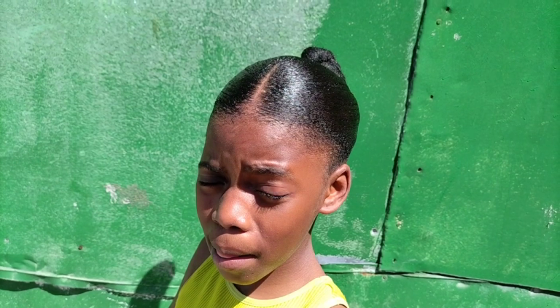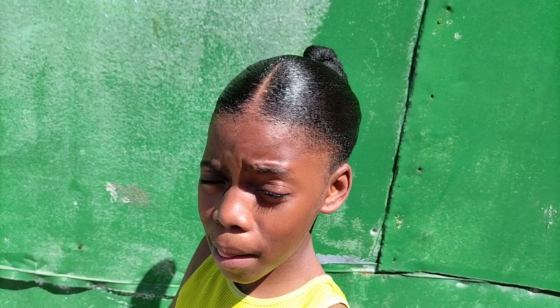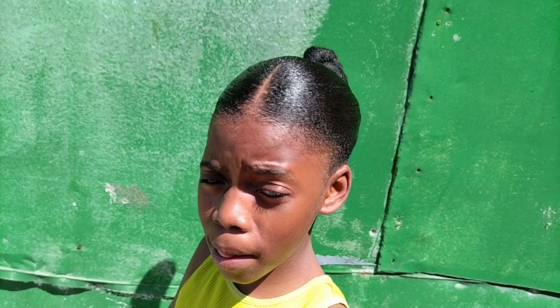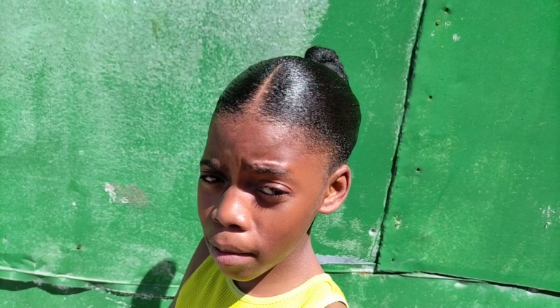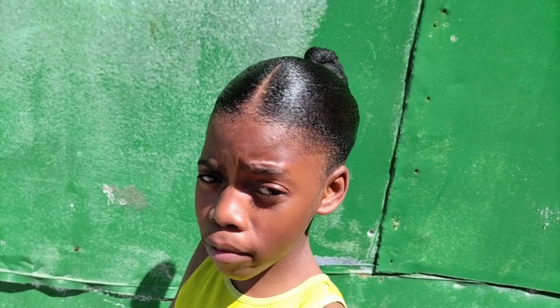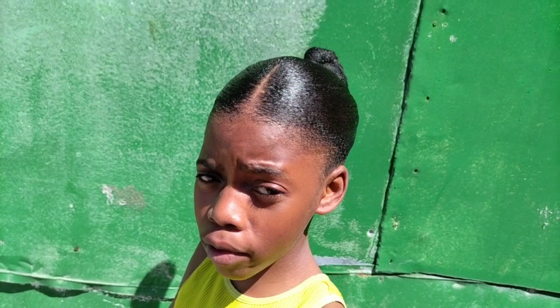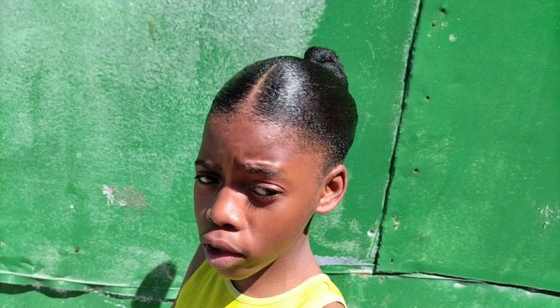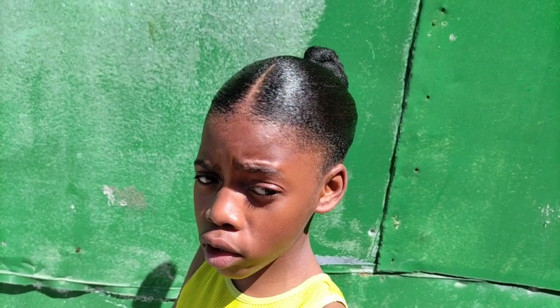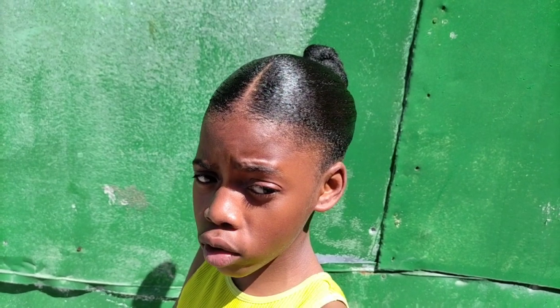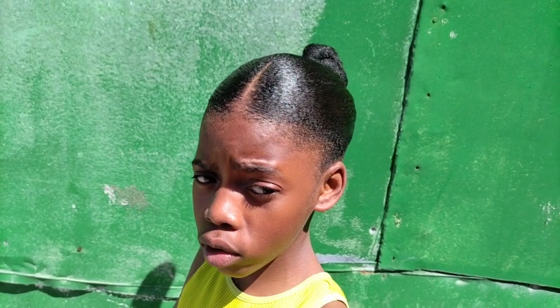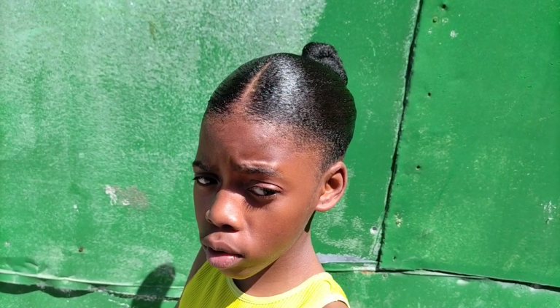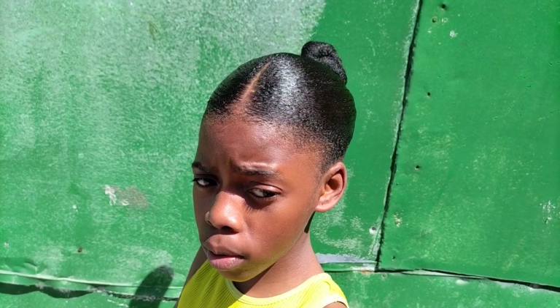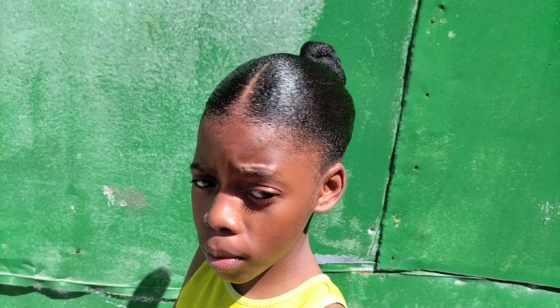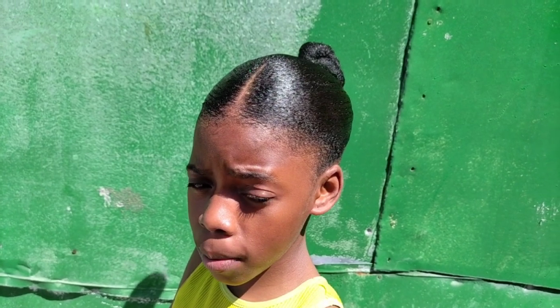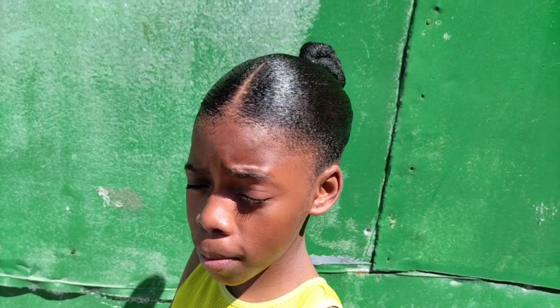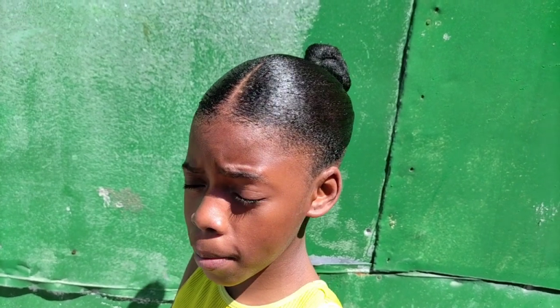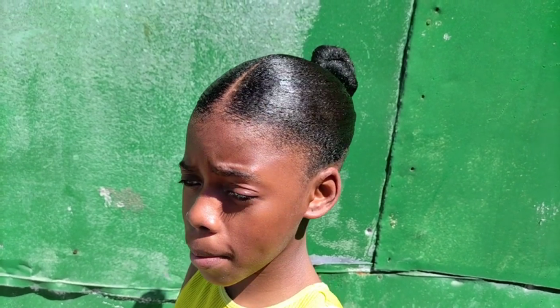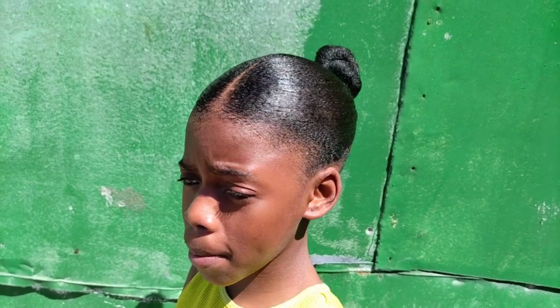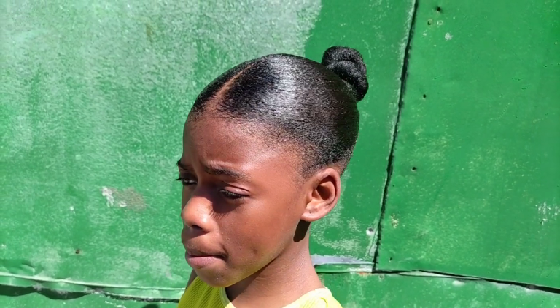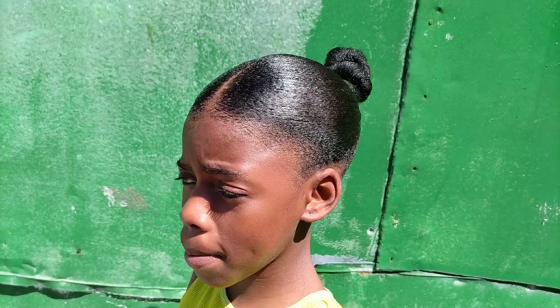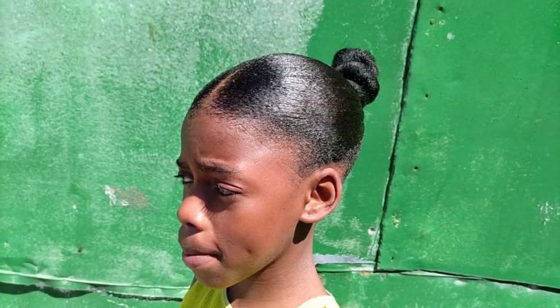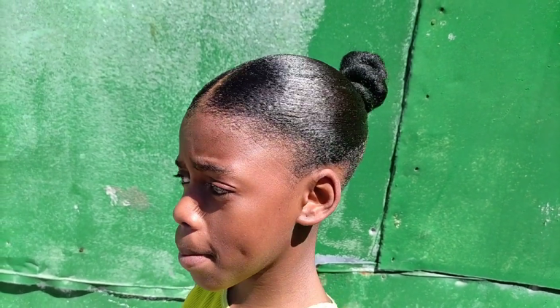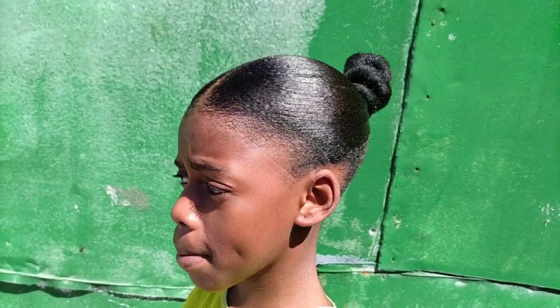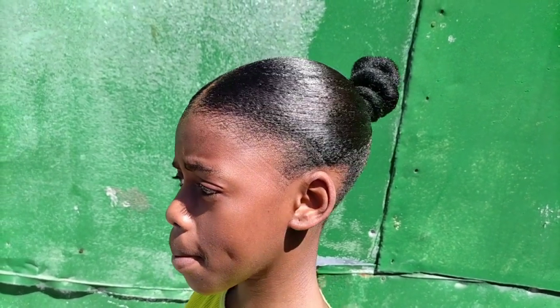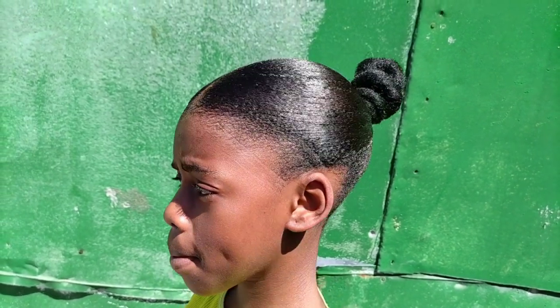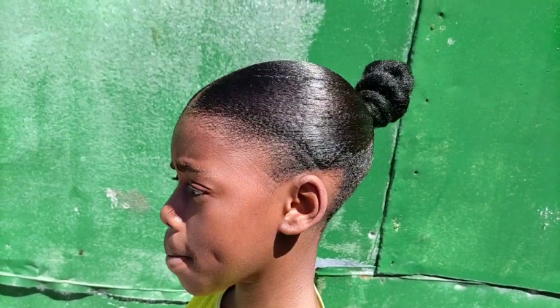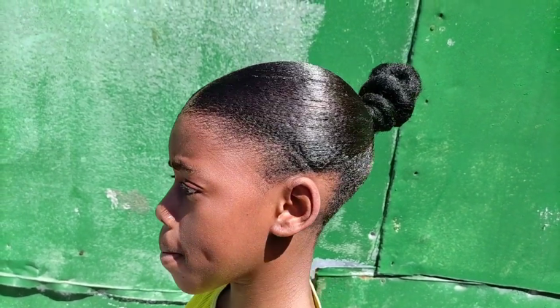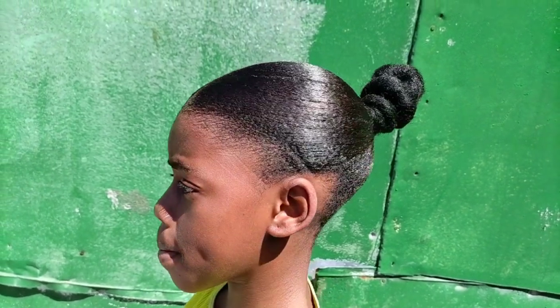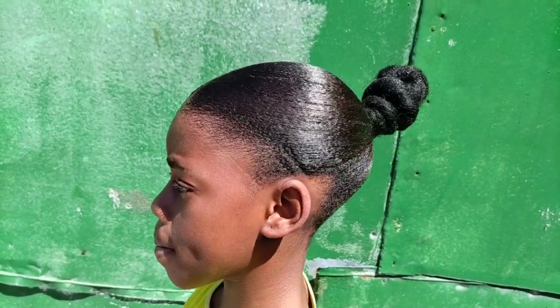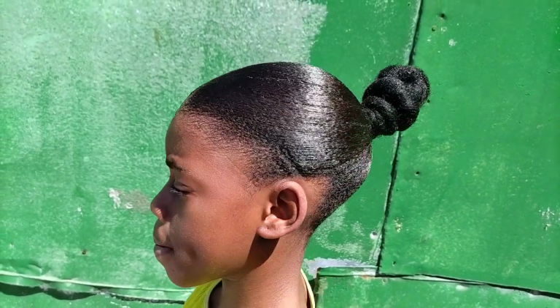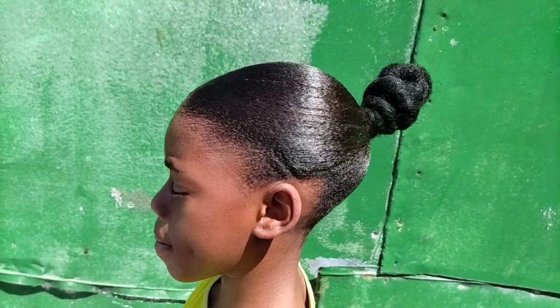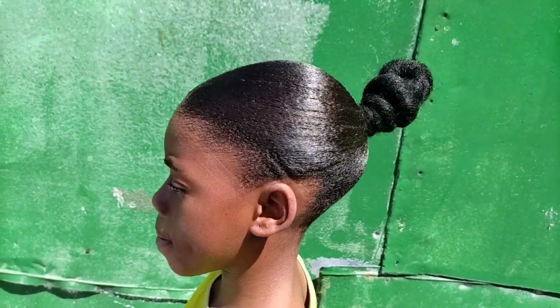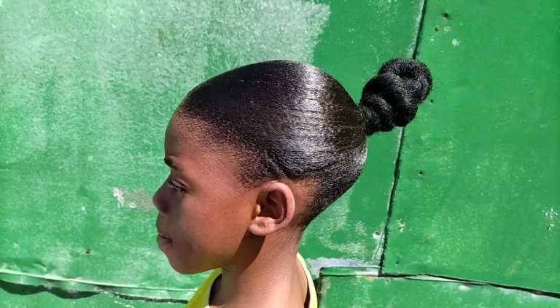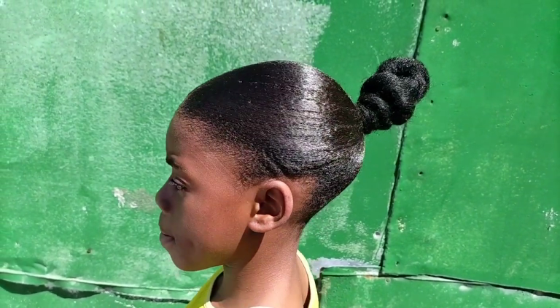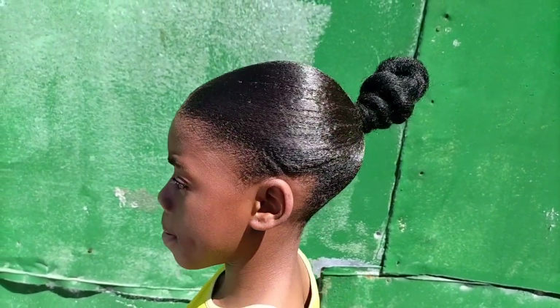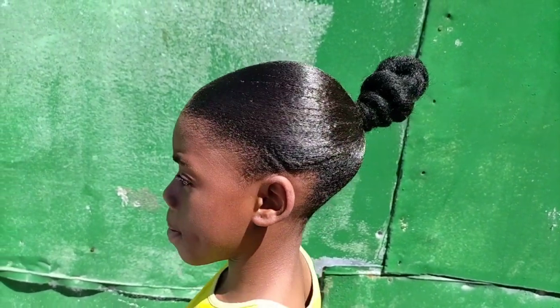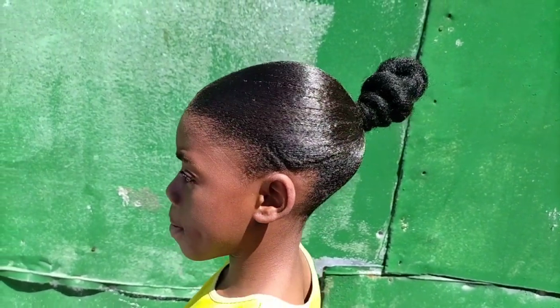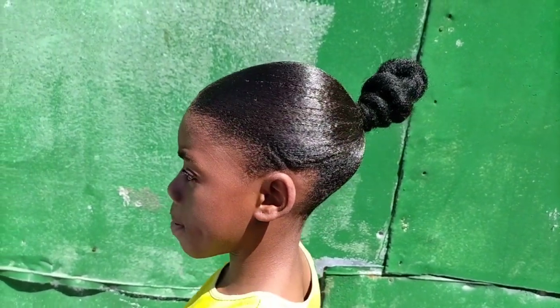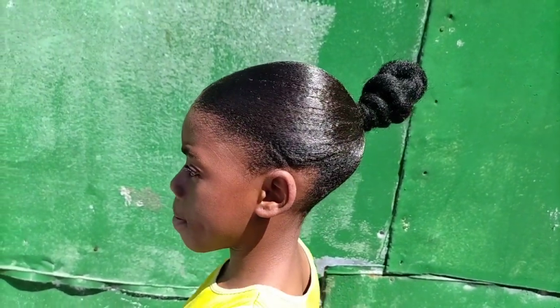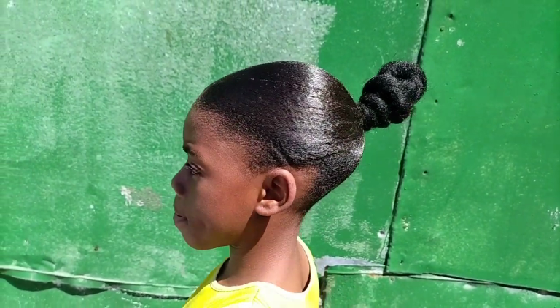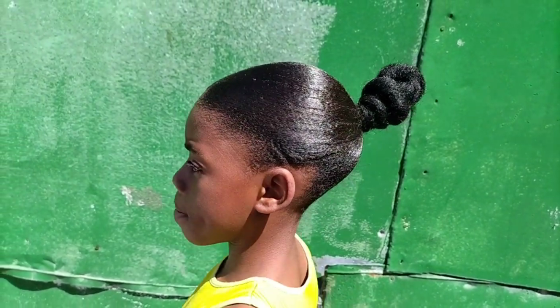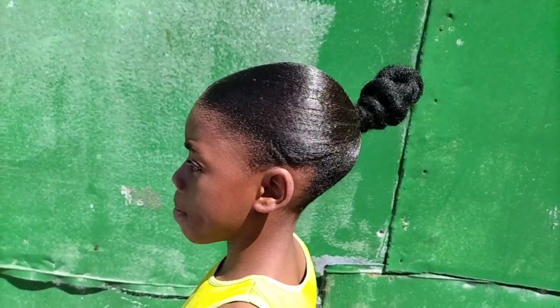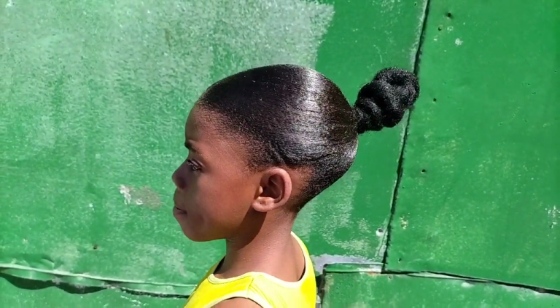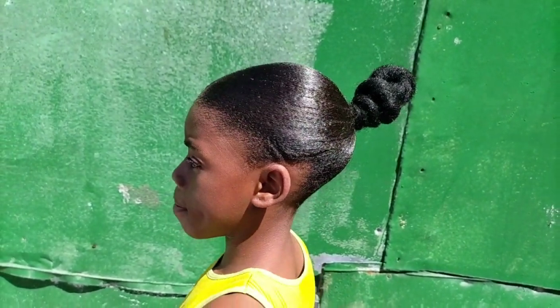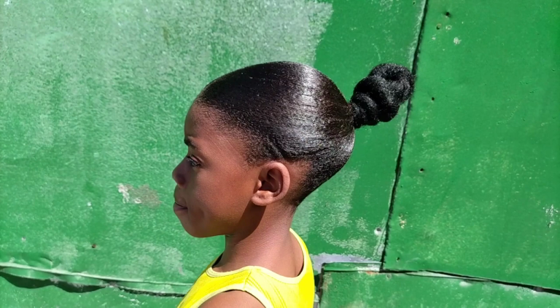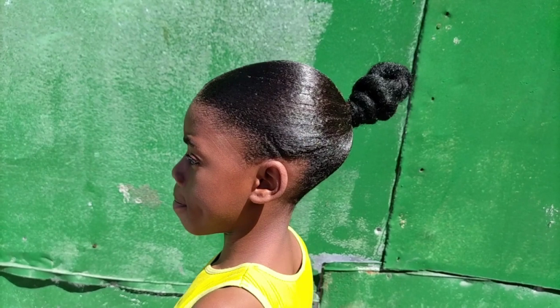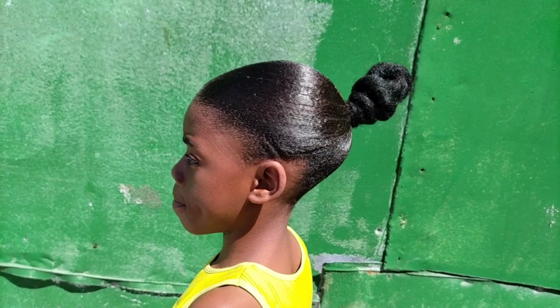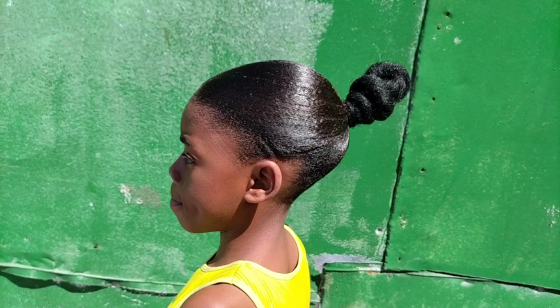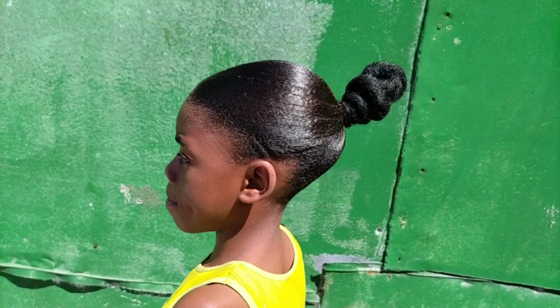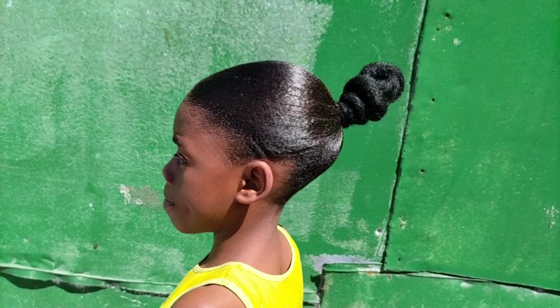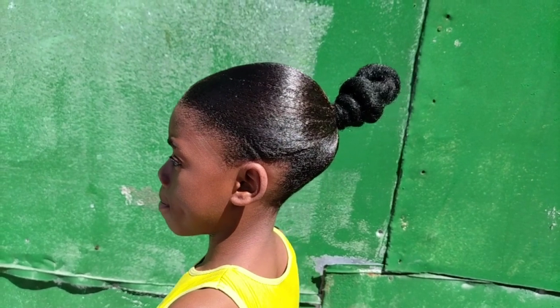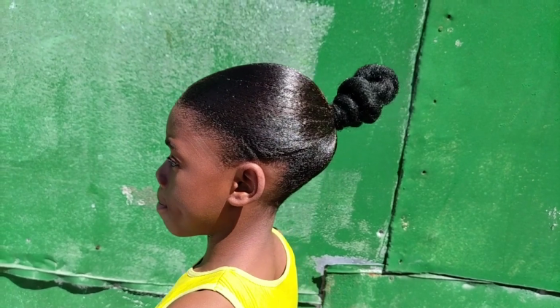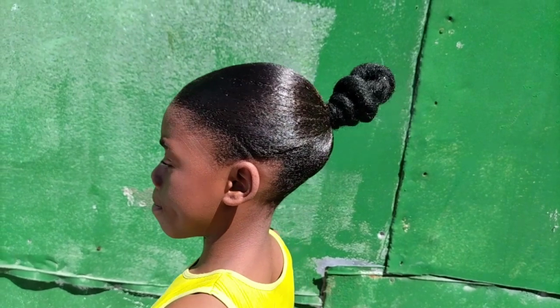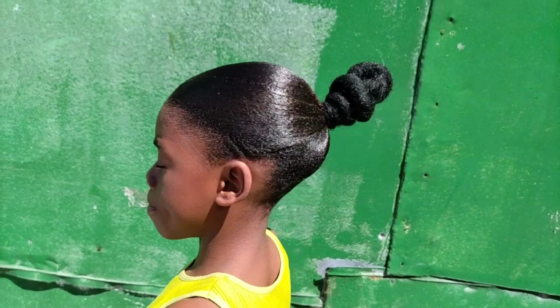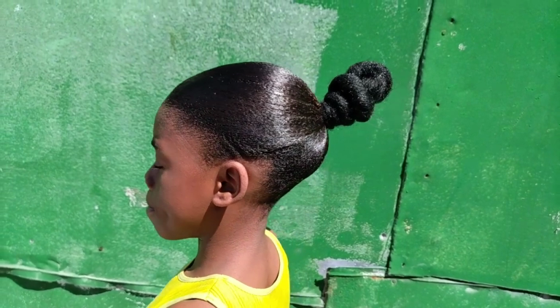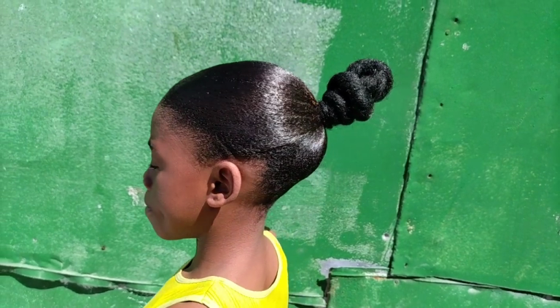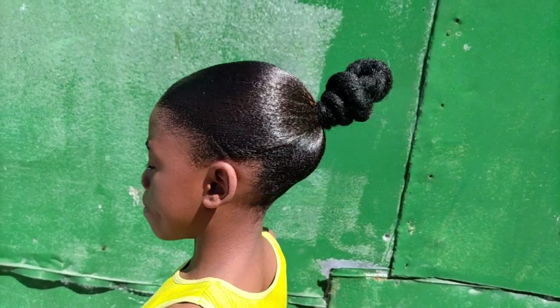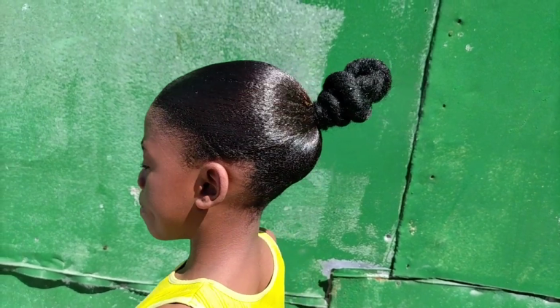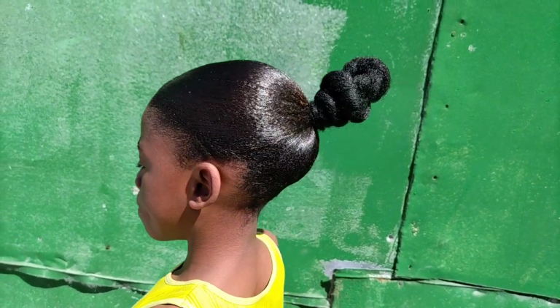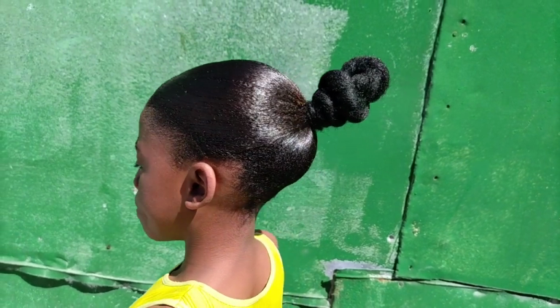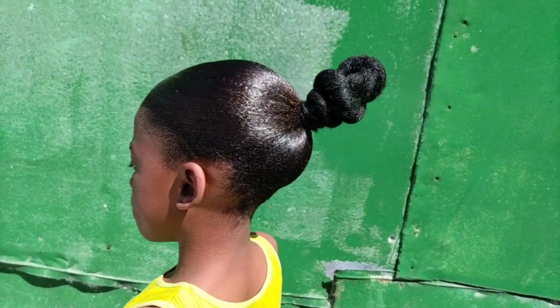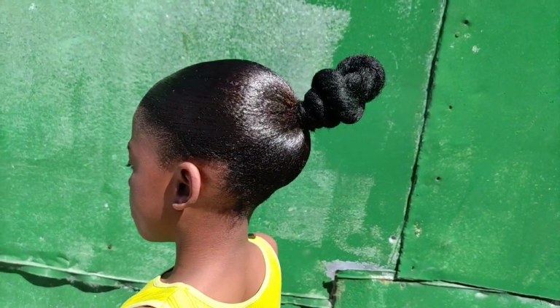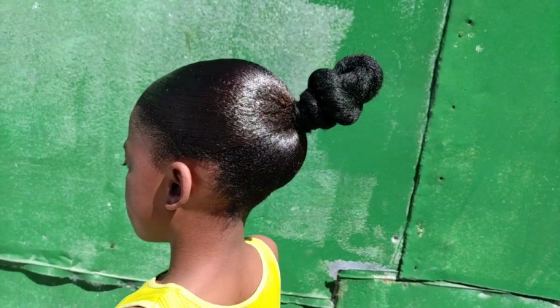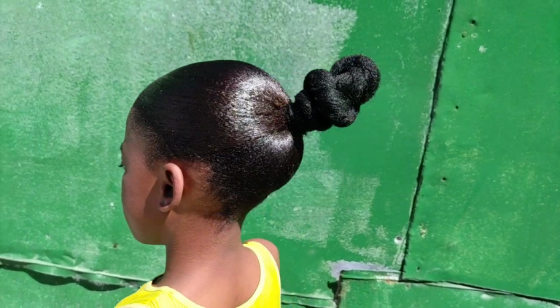Hi guys, welcome to my channel. Today I'll be showing you how to make this sleek high bun tutorial.